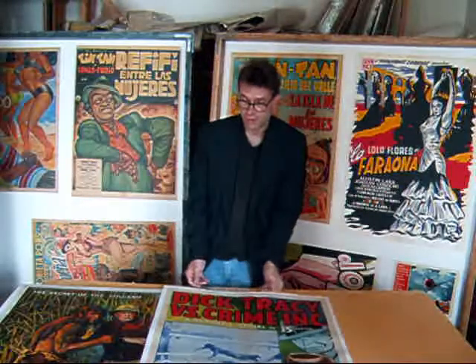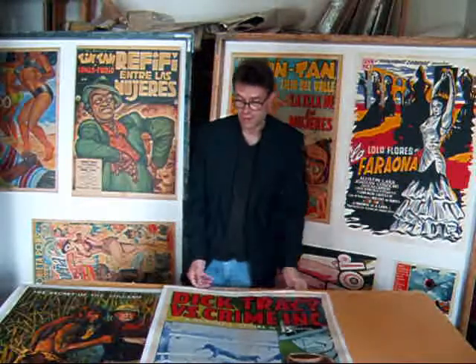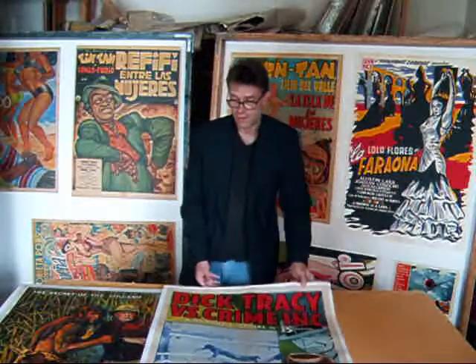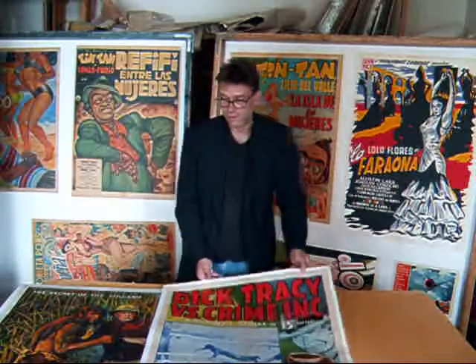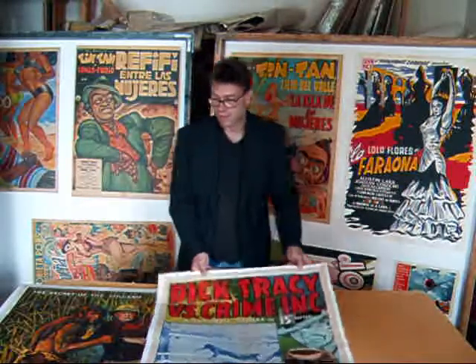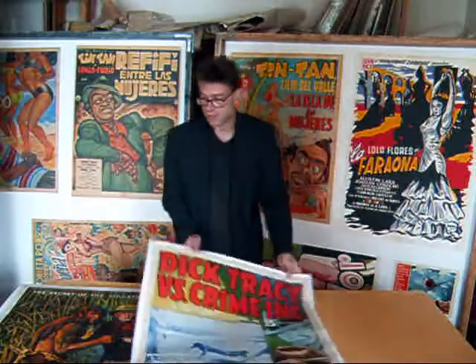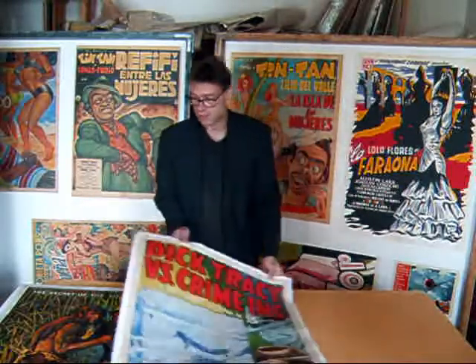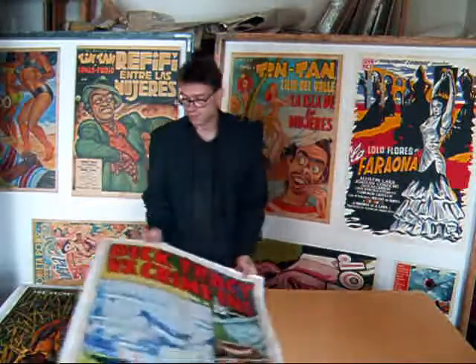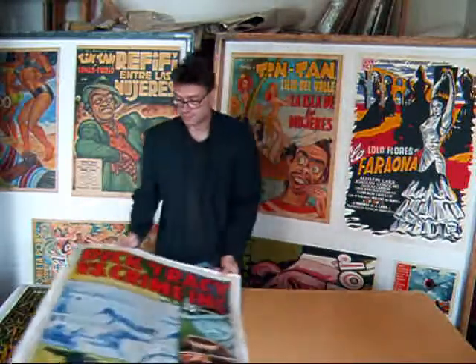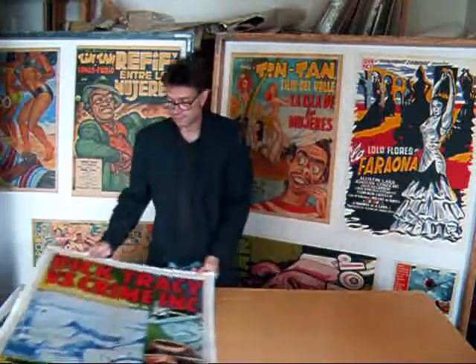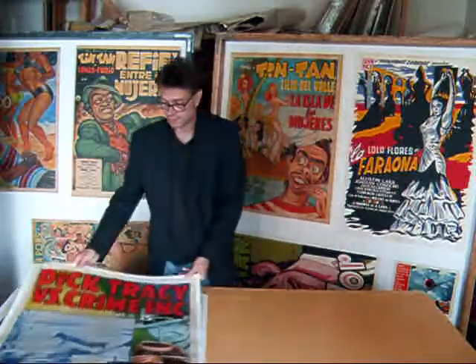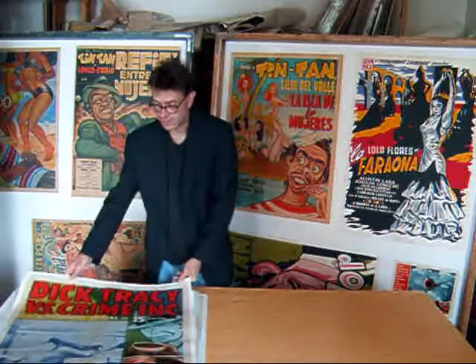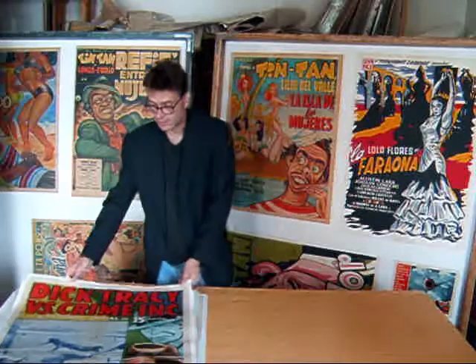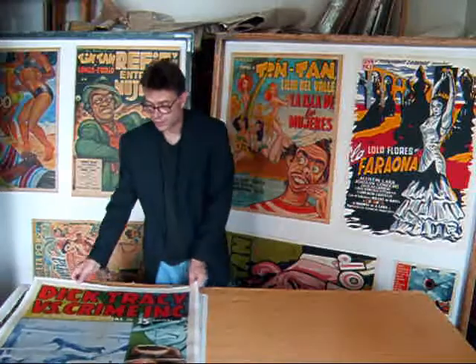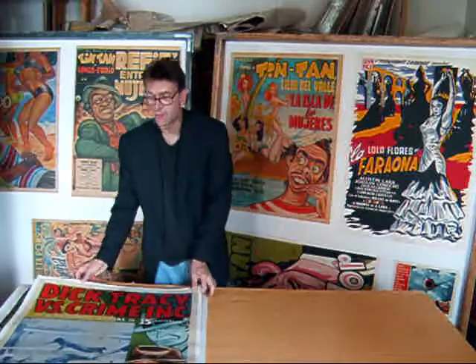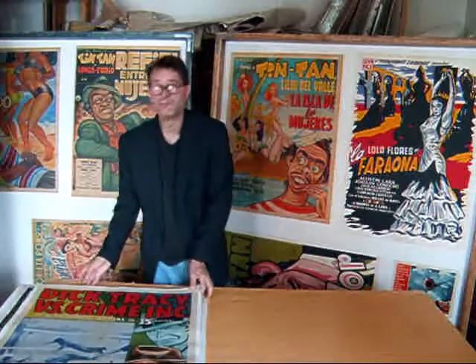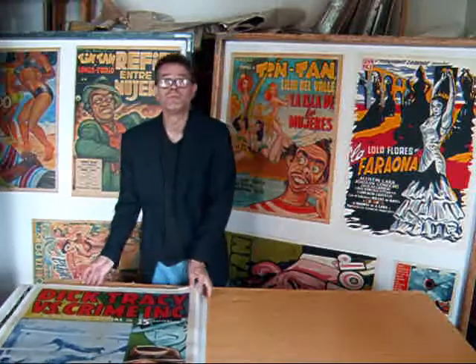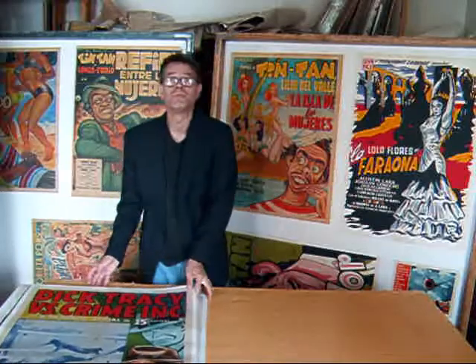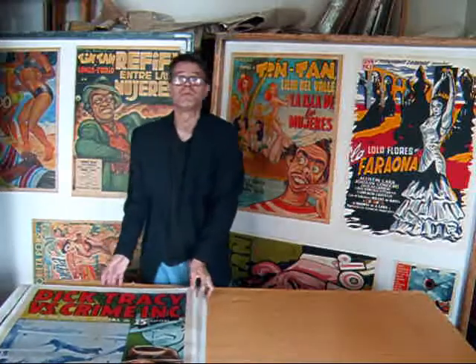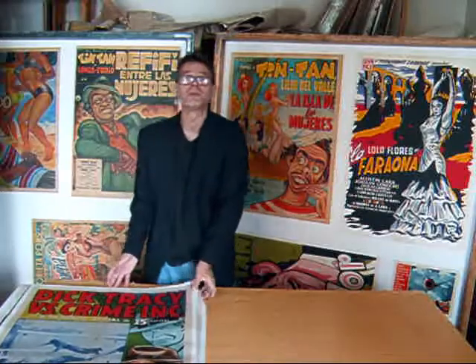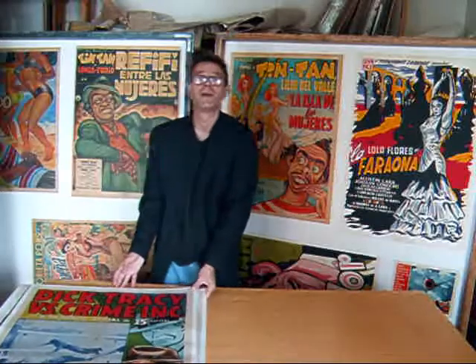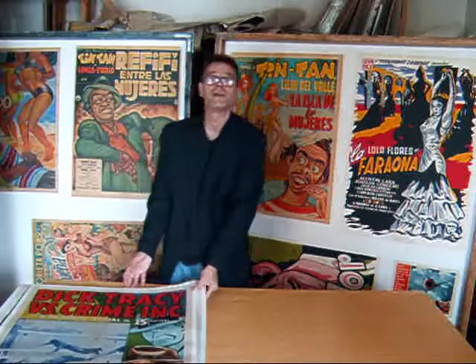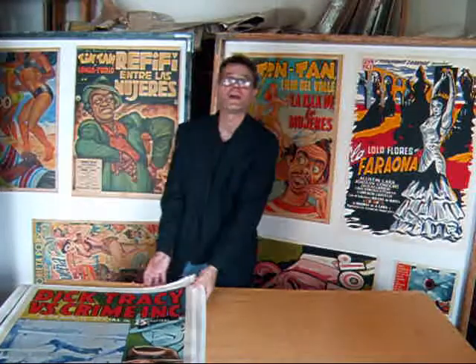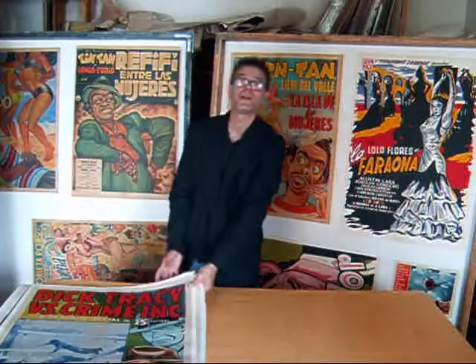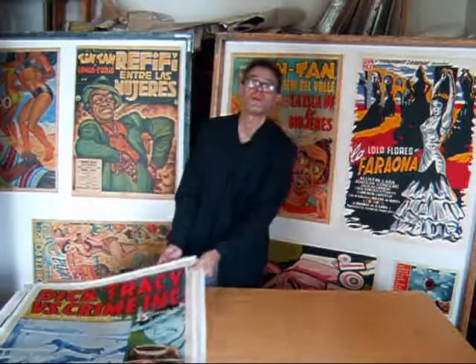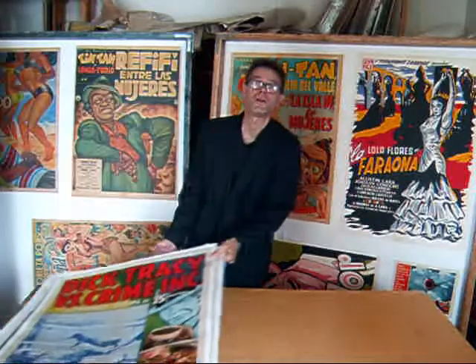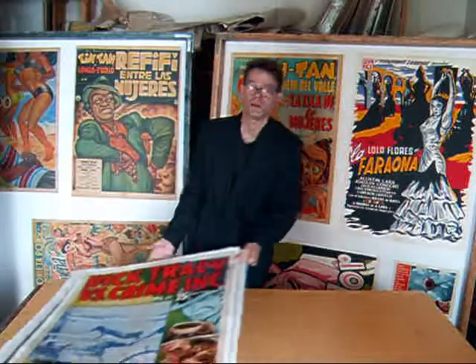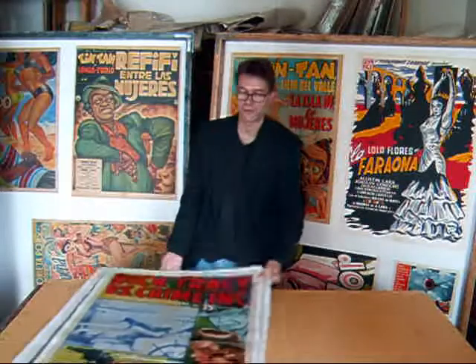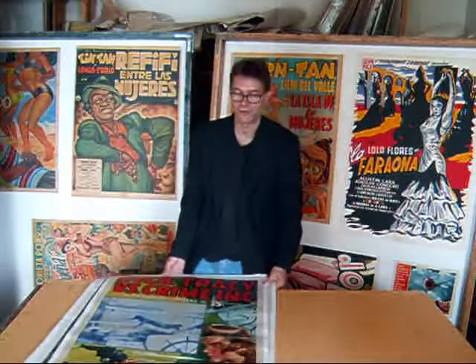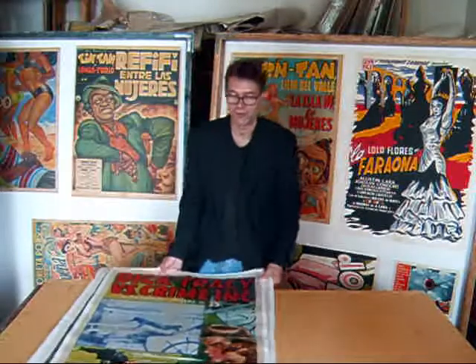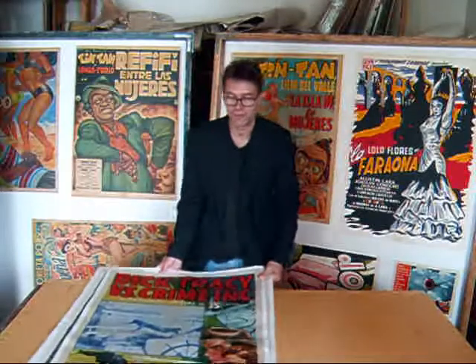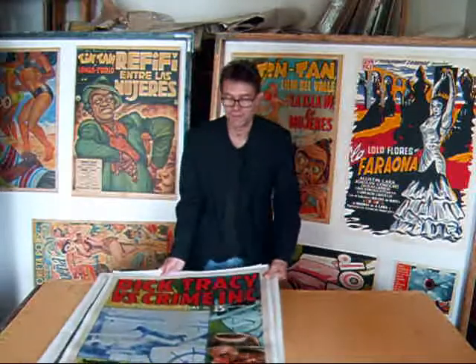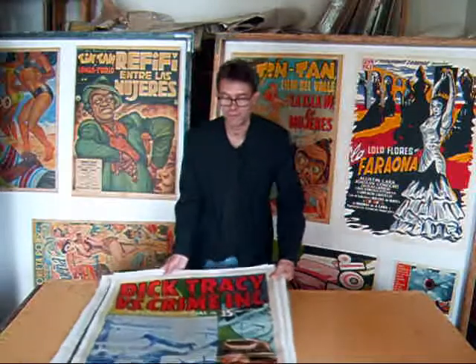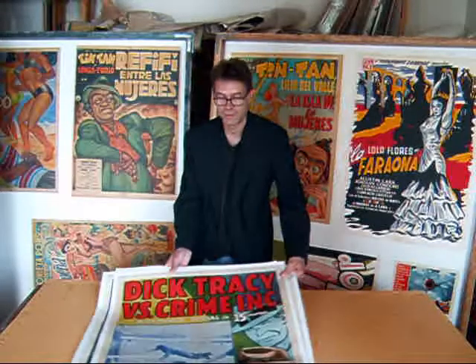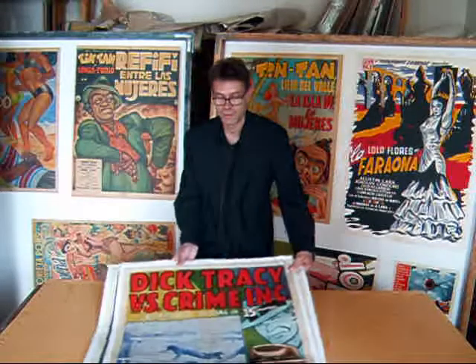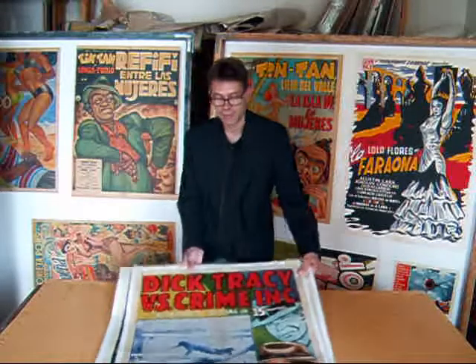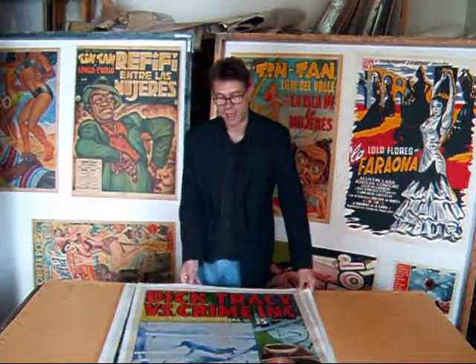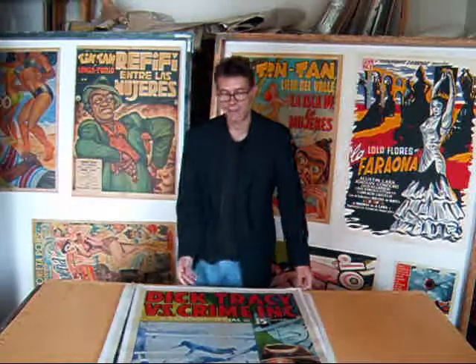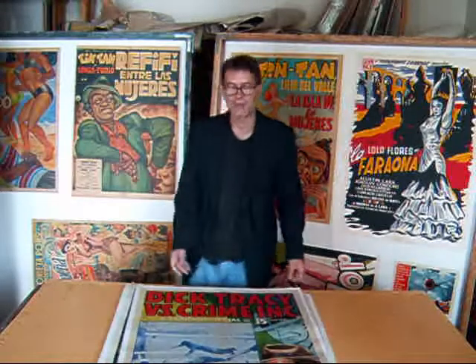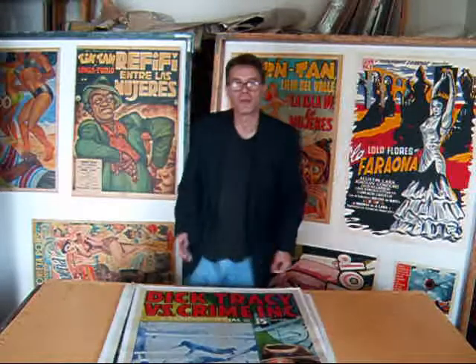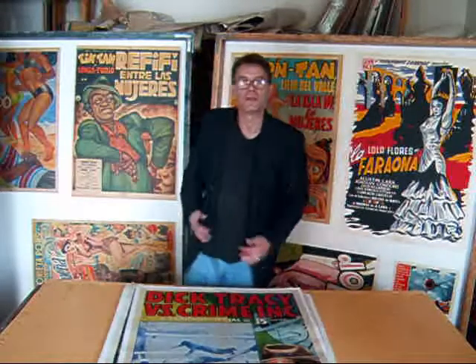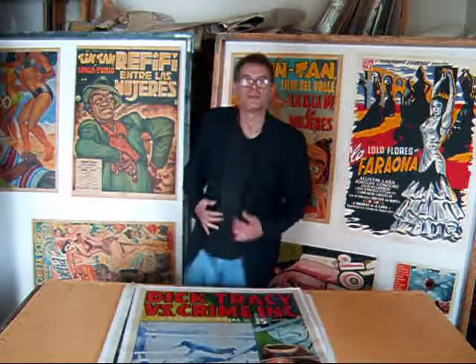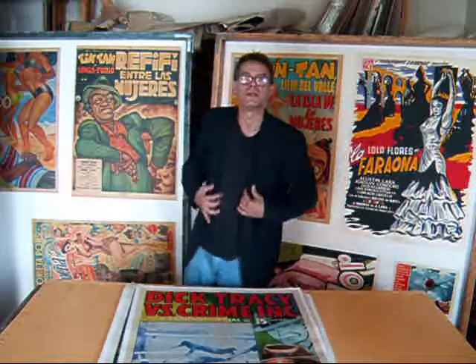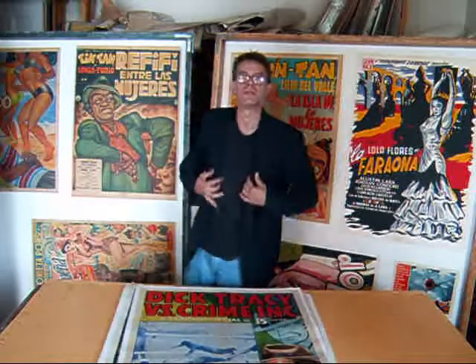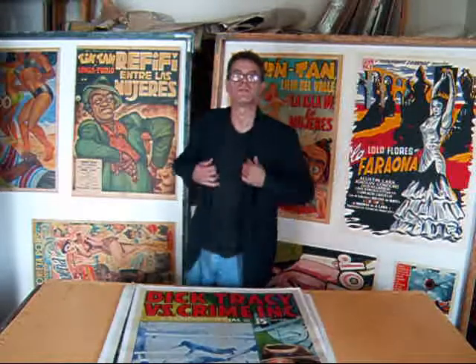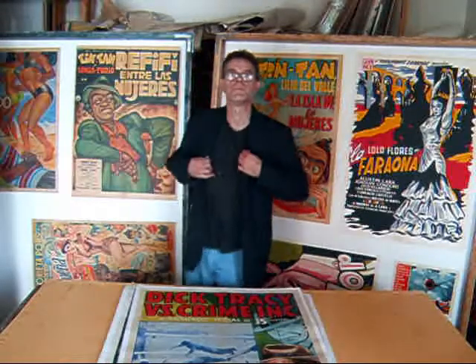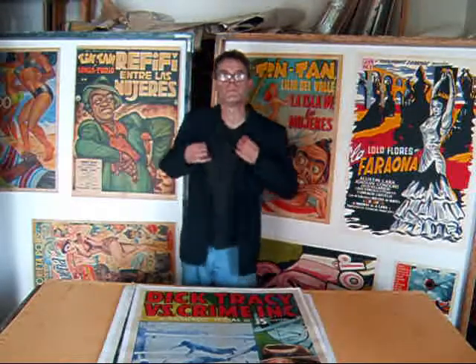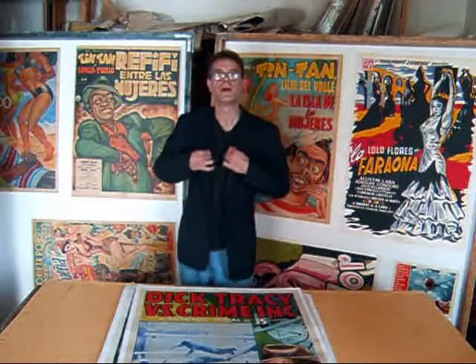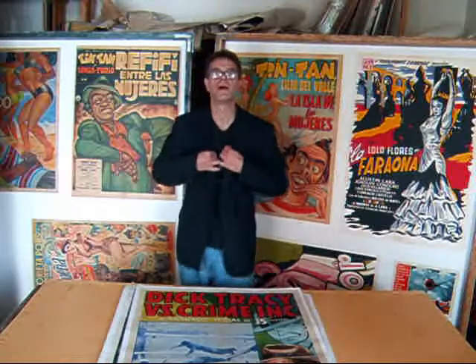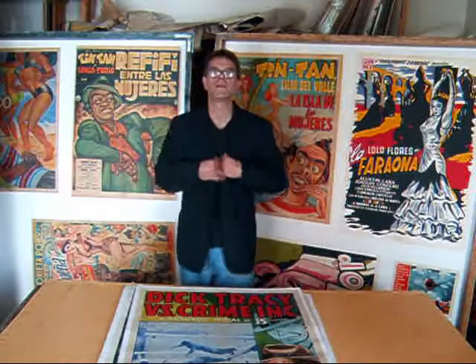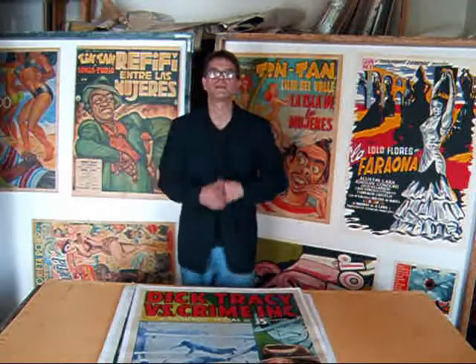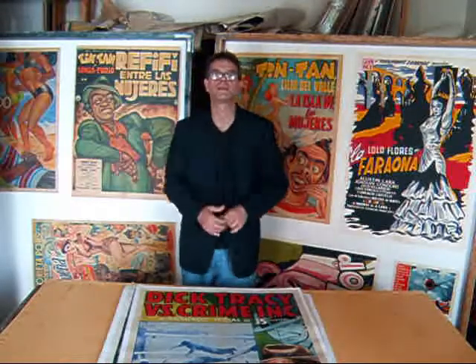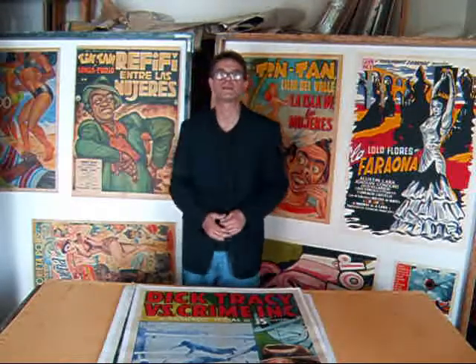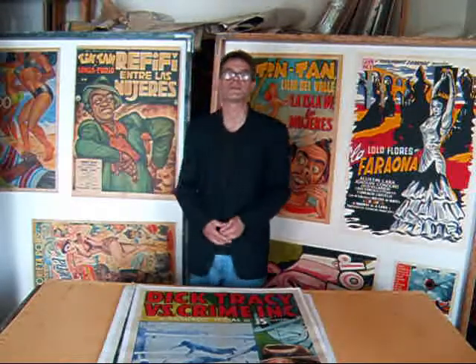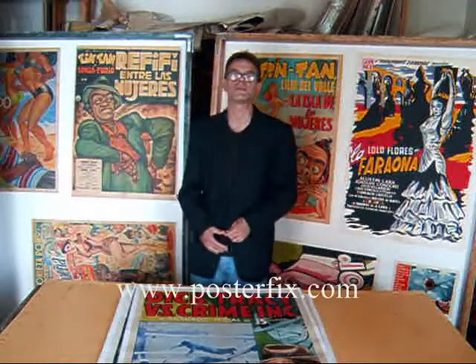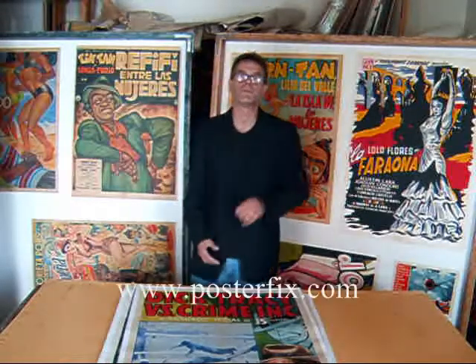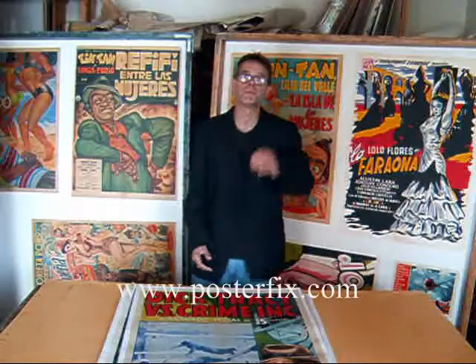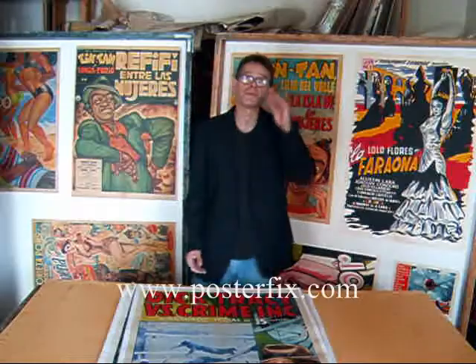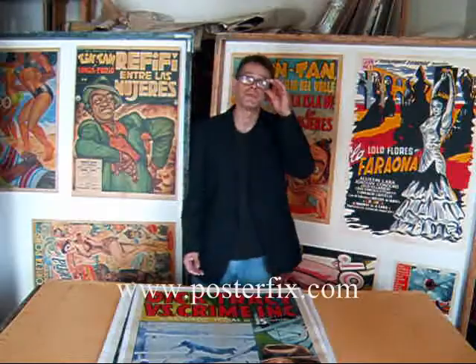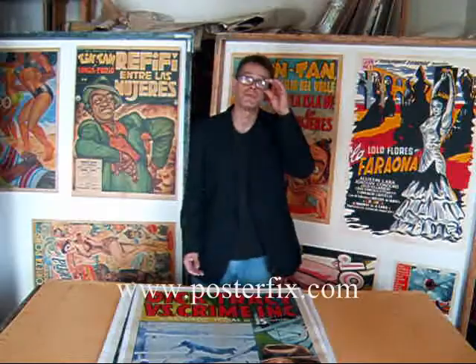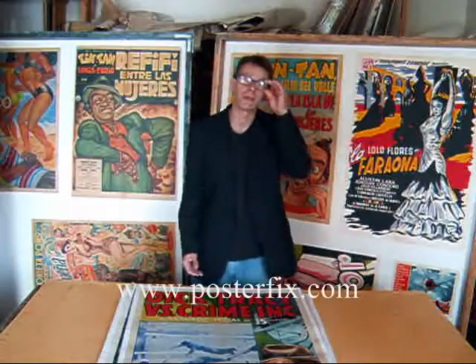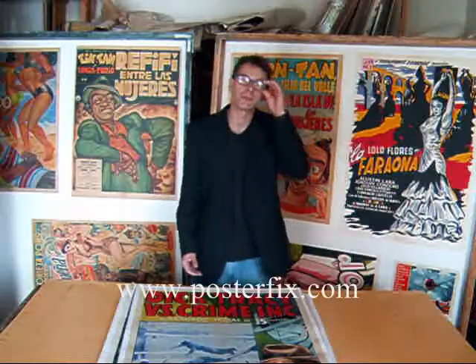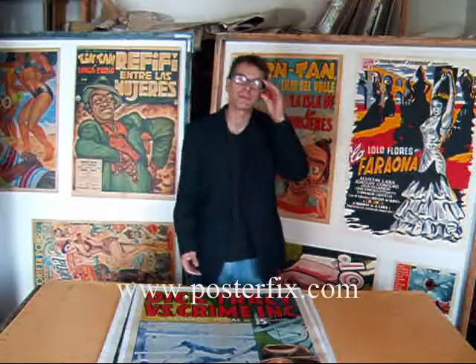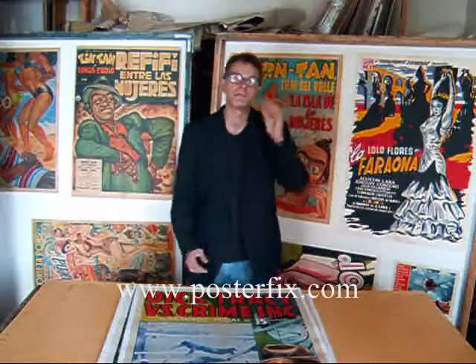And that's it. Thank you very much for having a look at these. This is Chris from Poster Fix. Thank you.